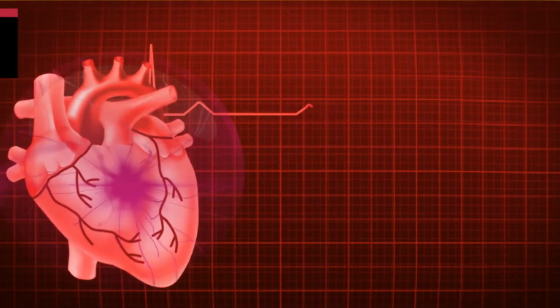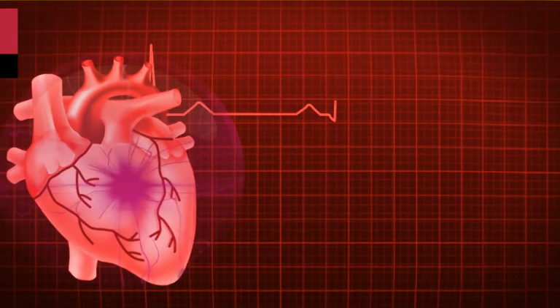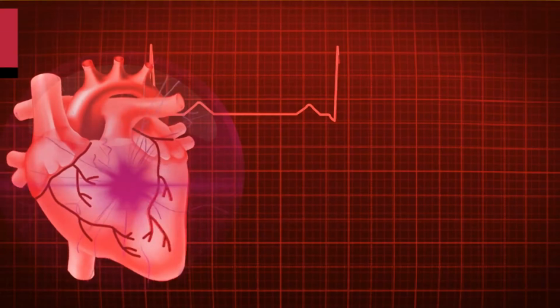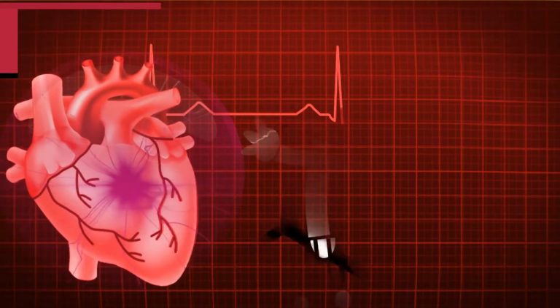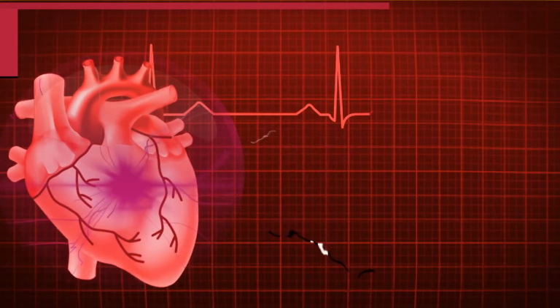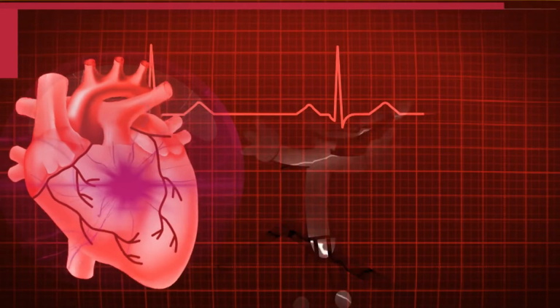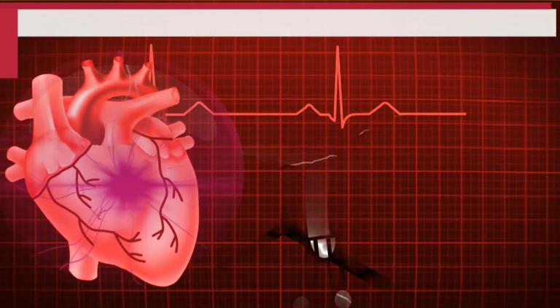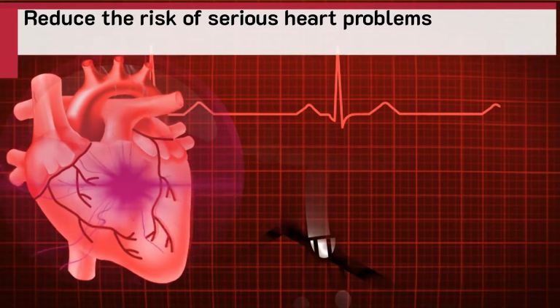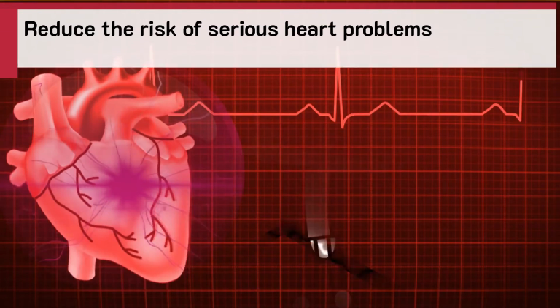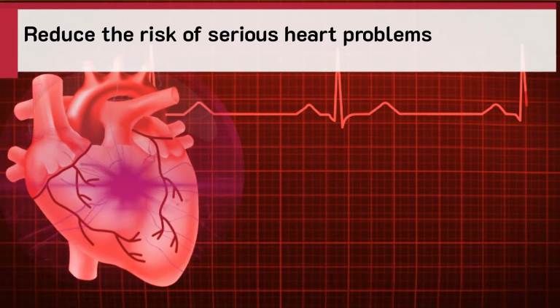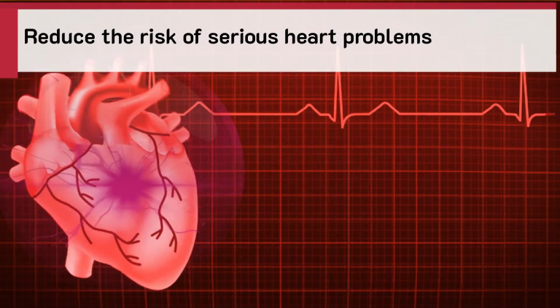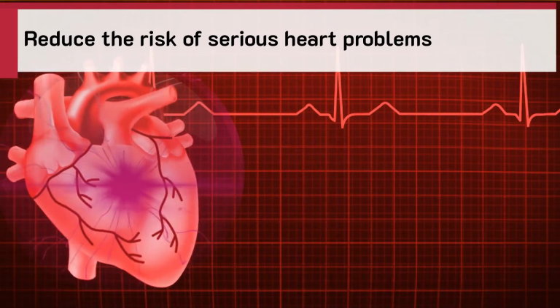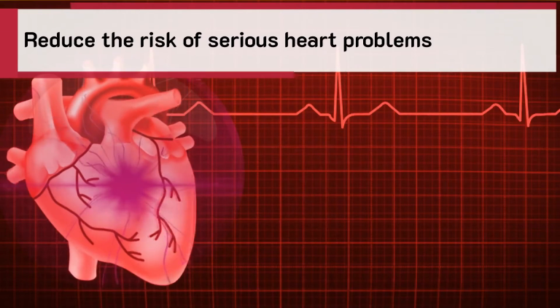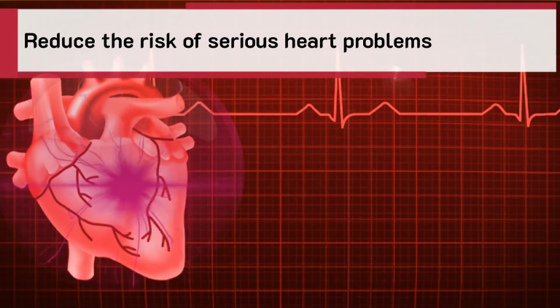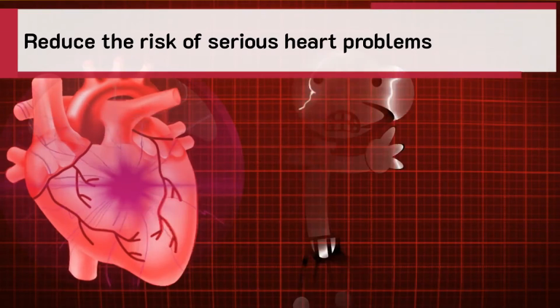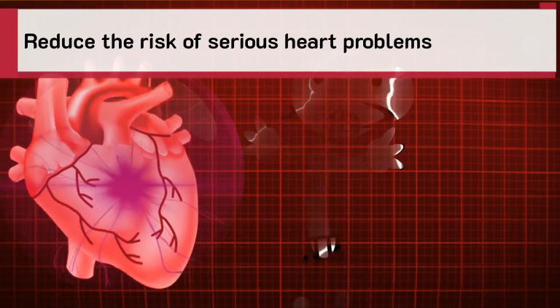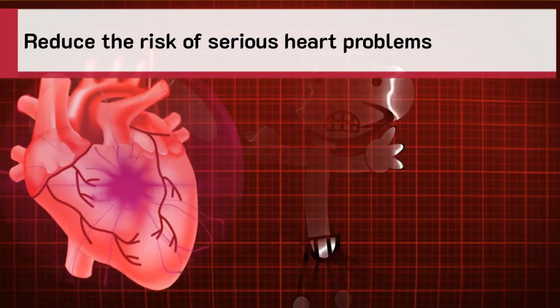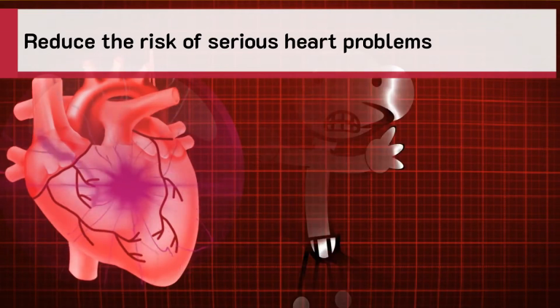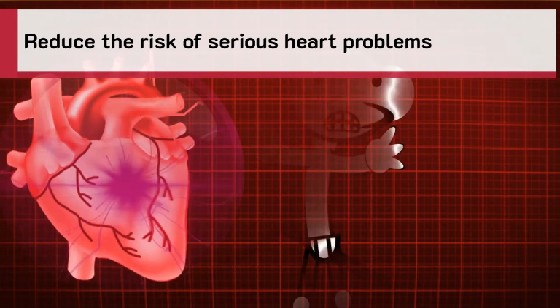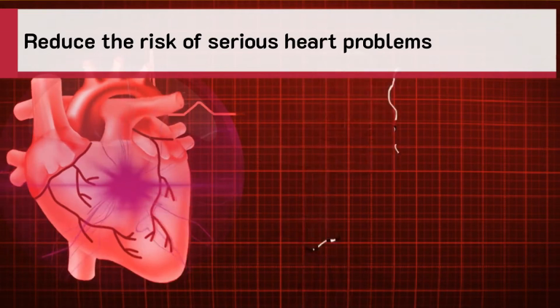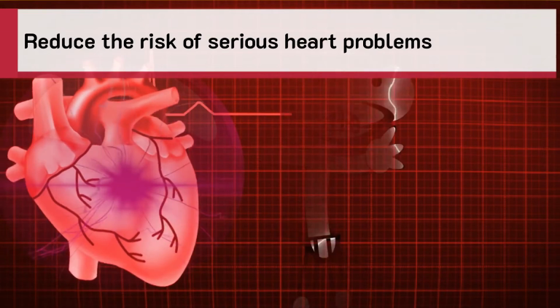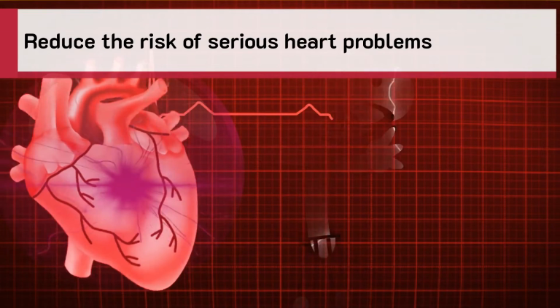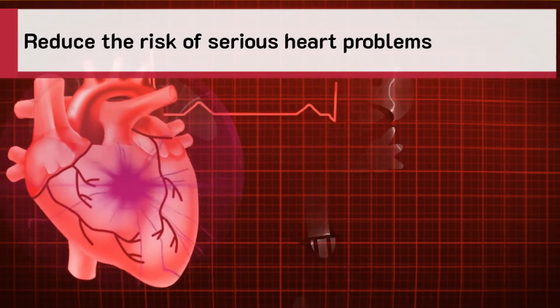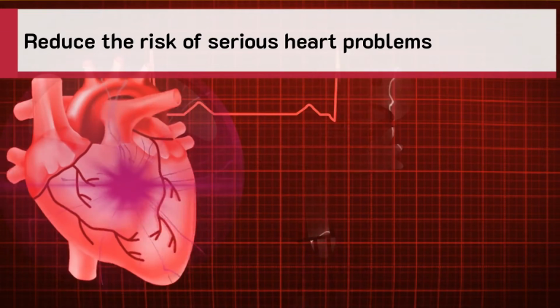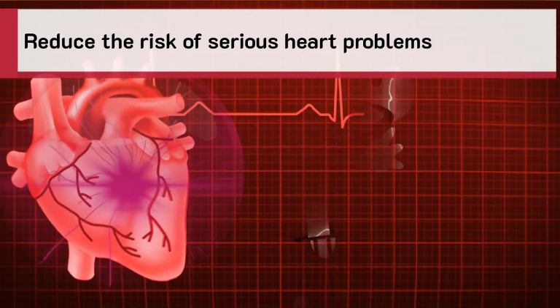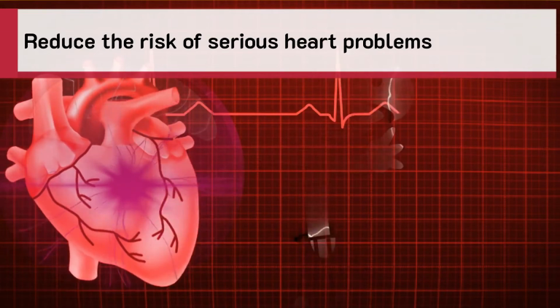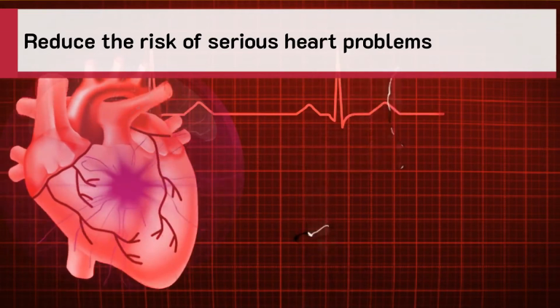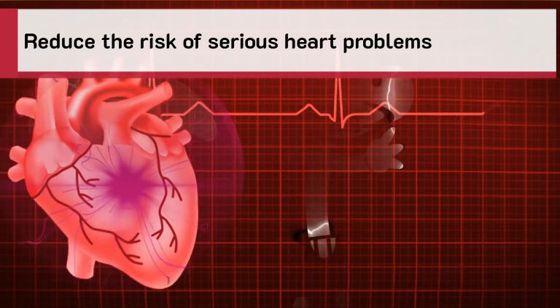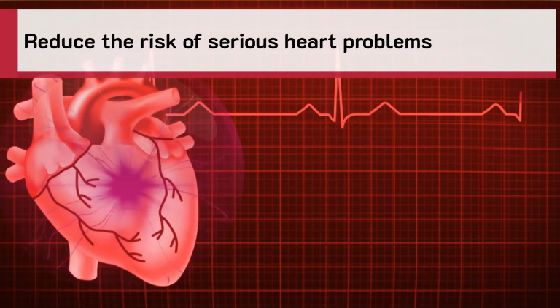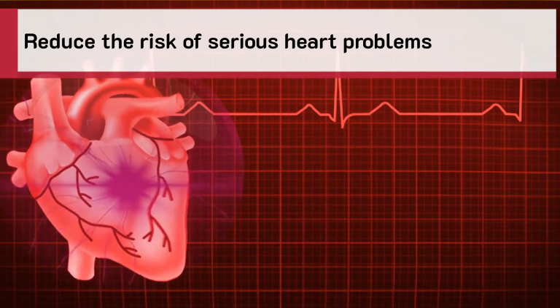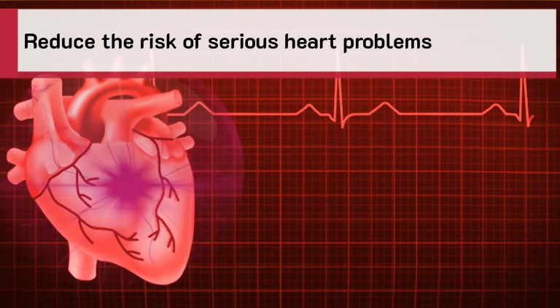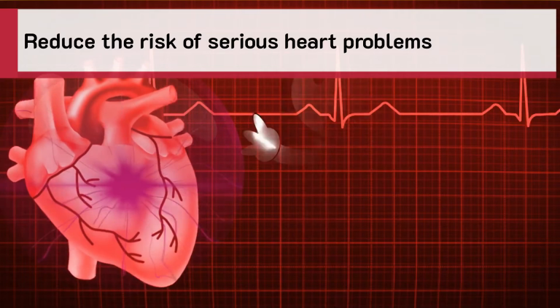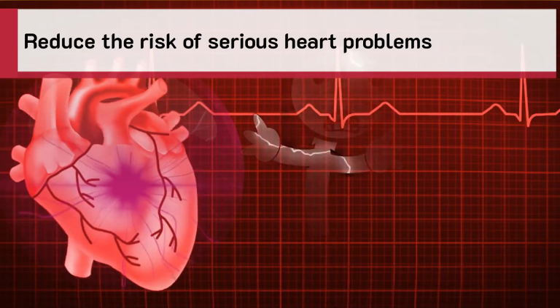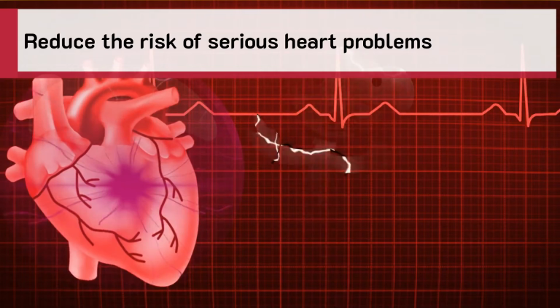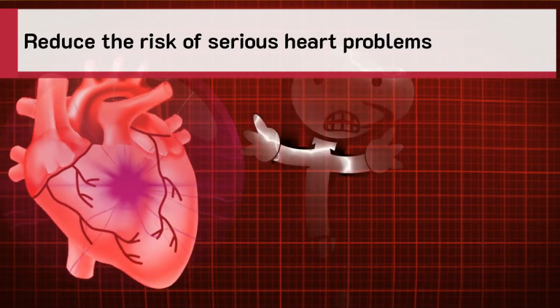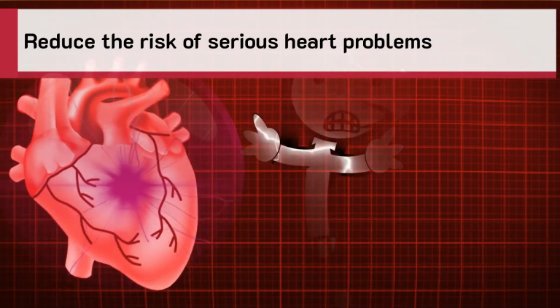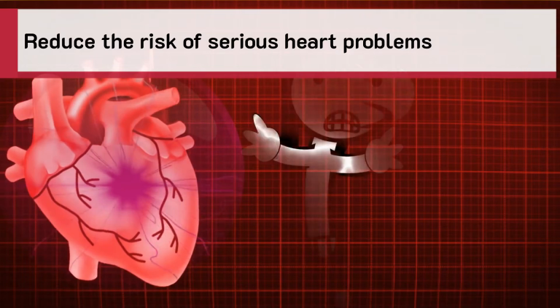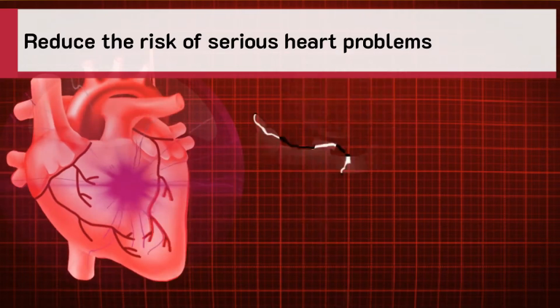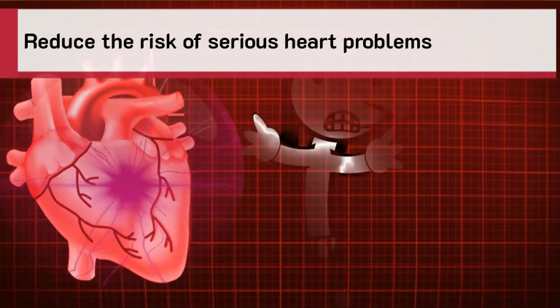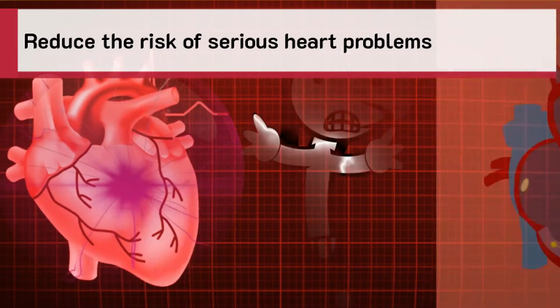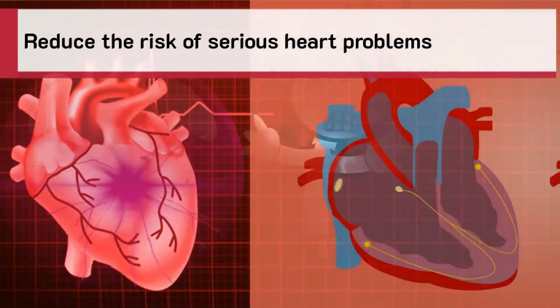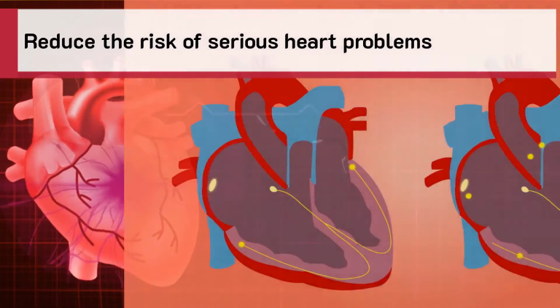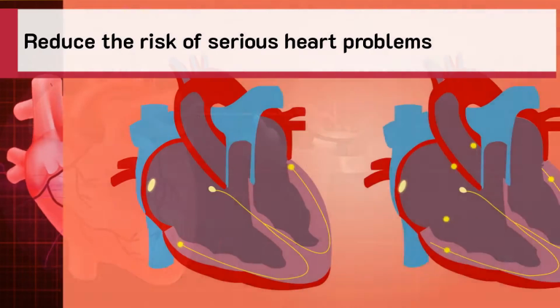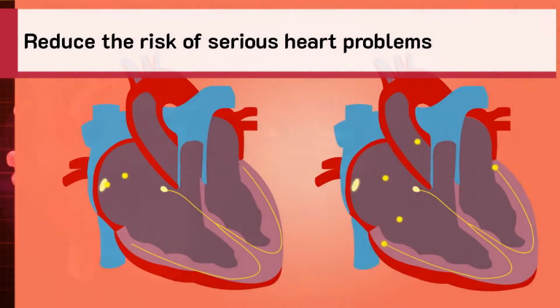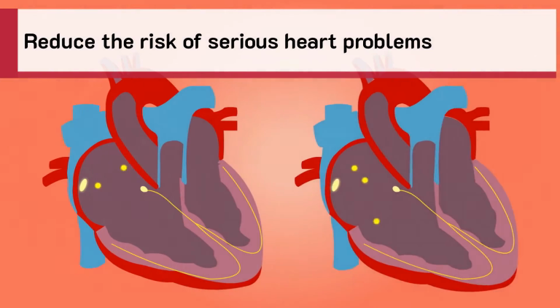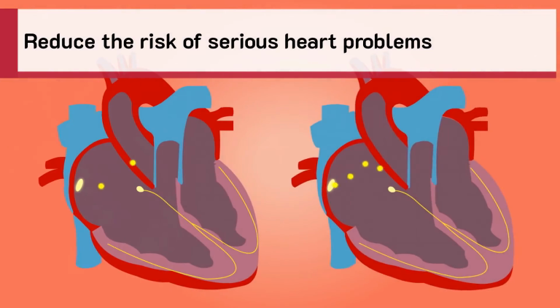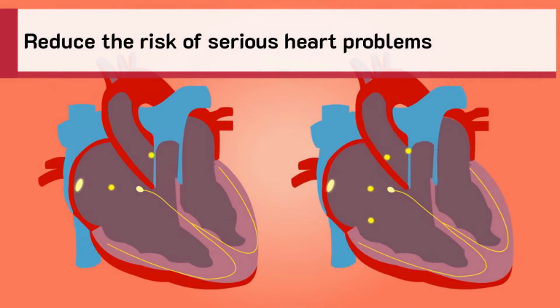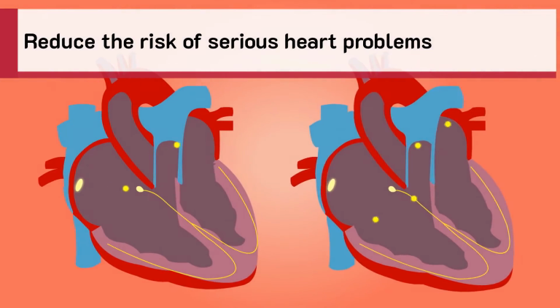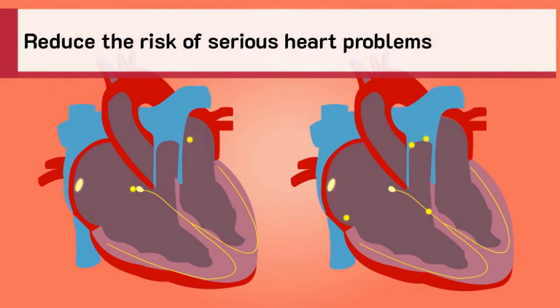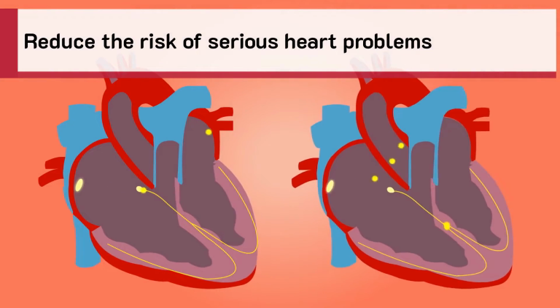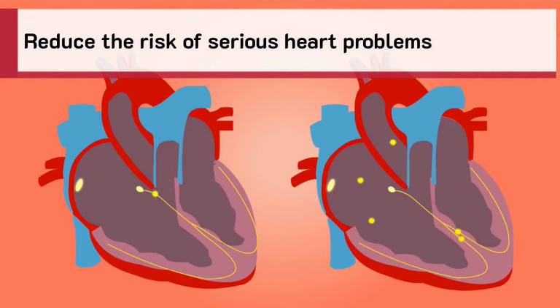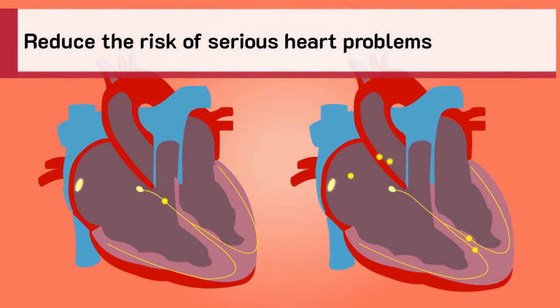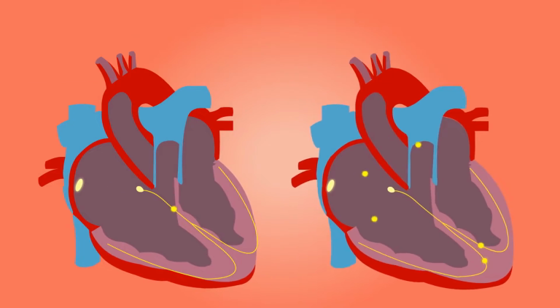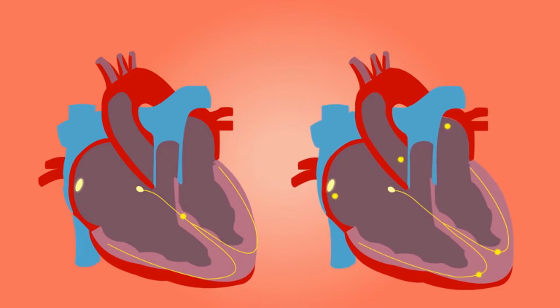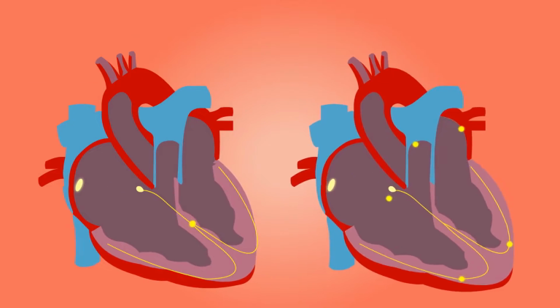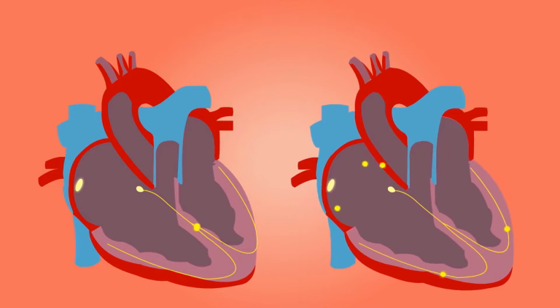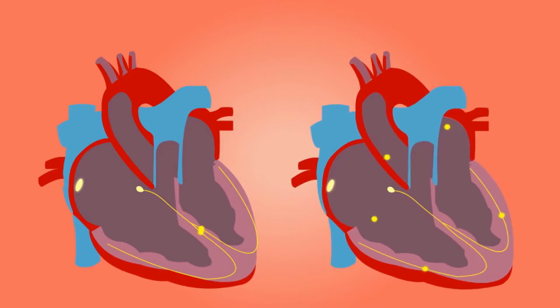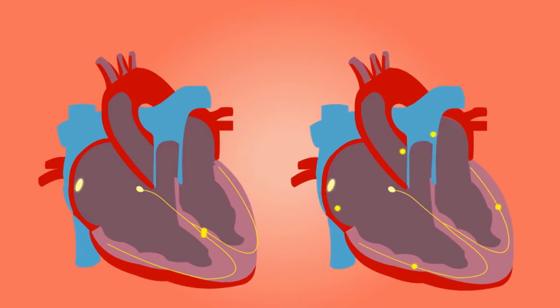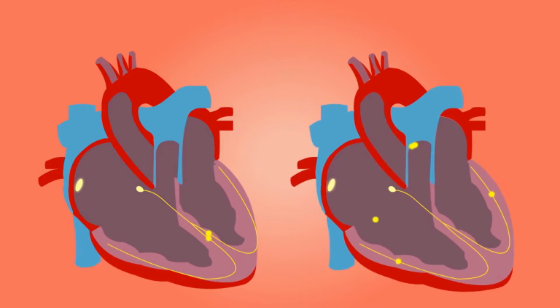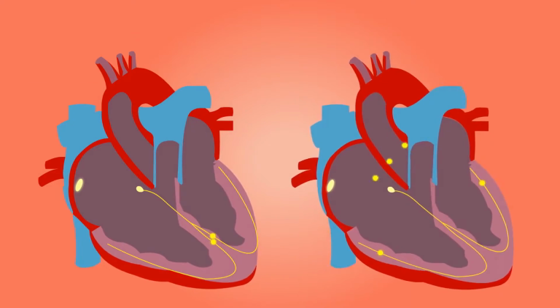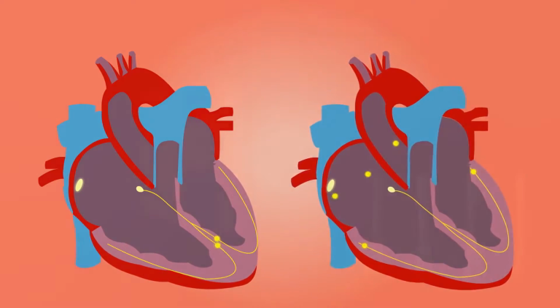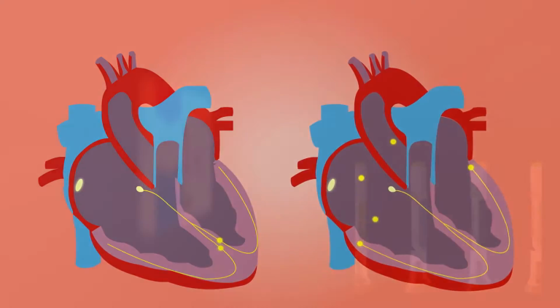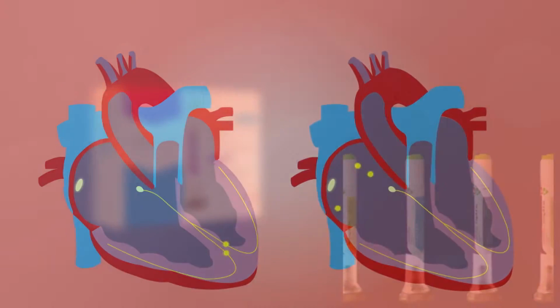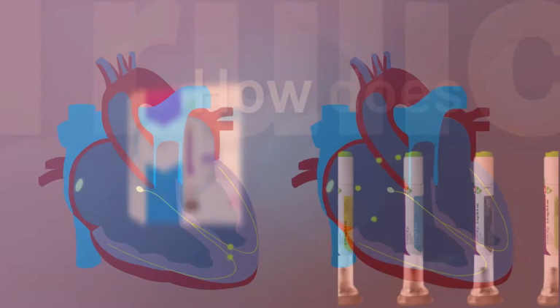Trulicity may also help reduce the risk of serious heart problems, such as a heart attack or stroke, in adults with type 2 diabetes and heart disease.